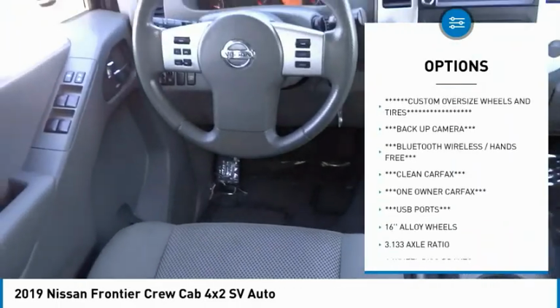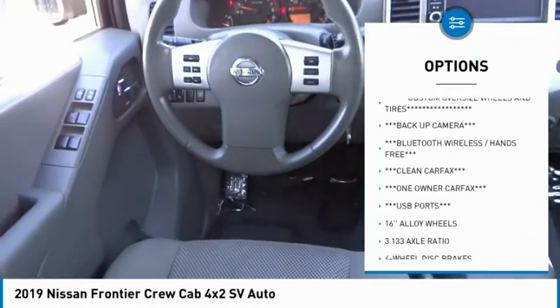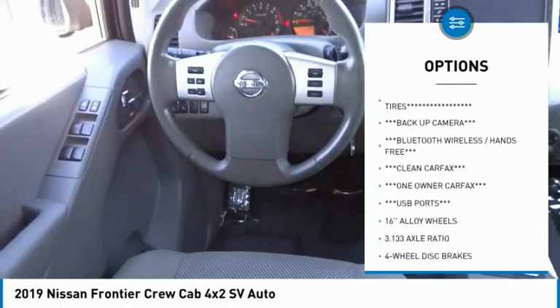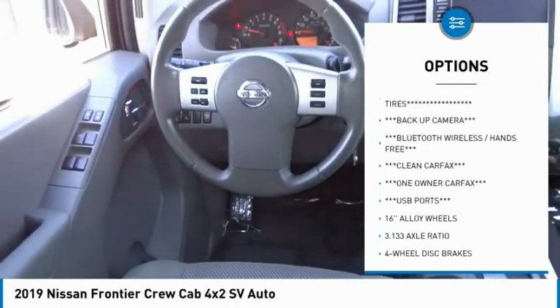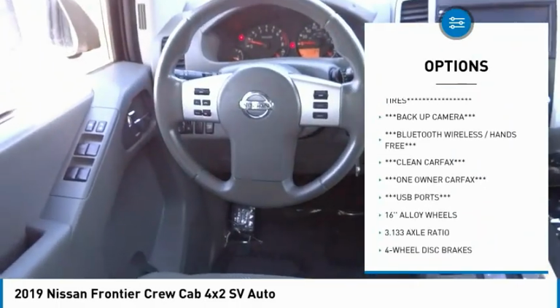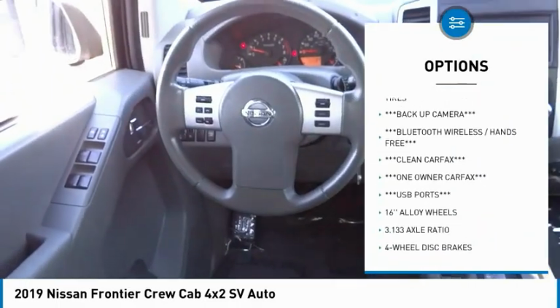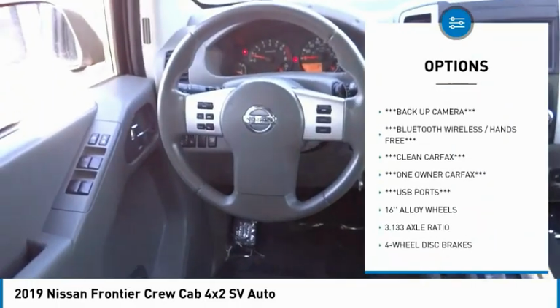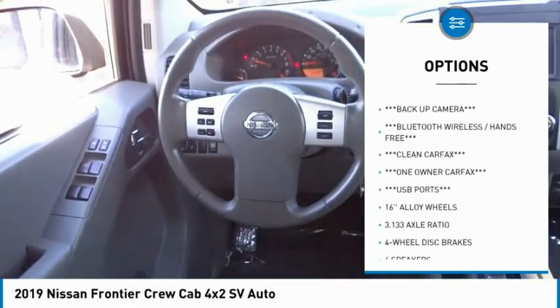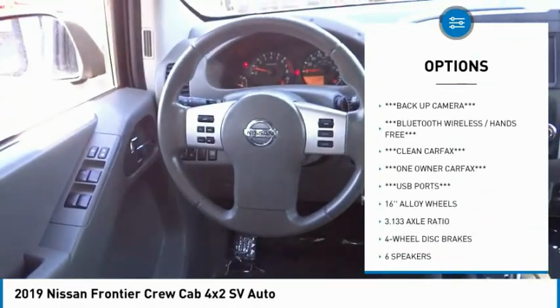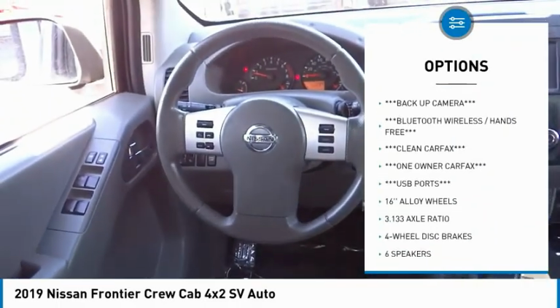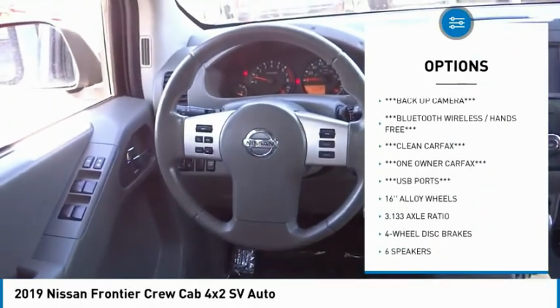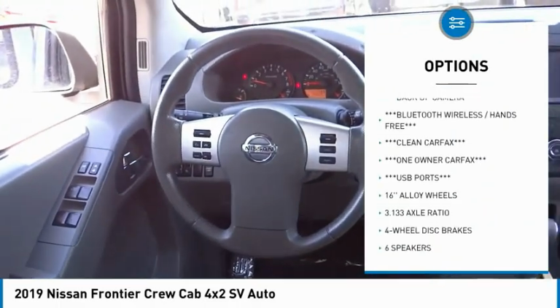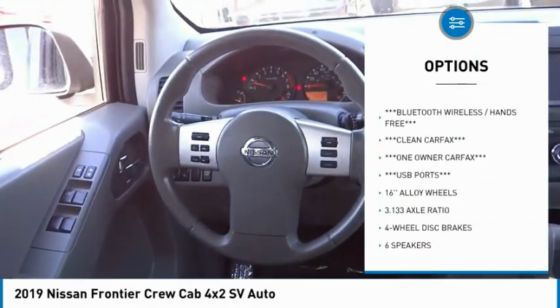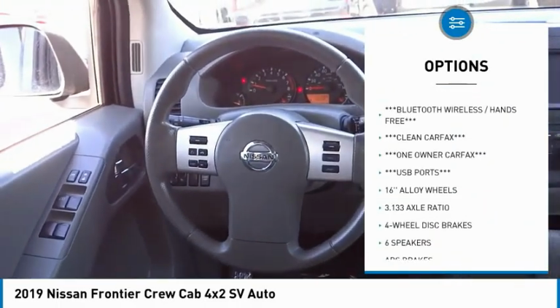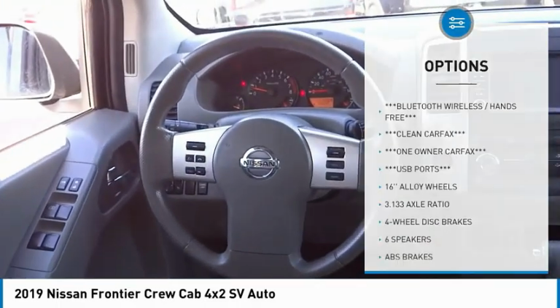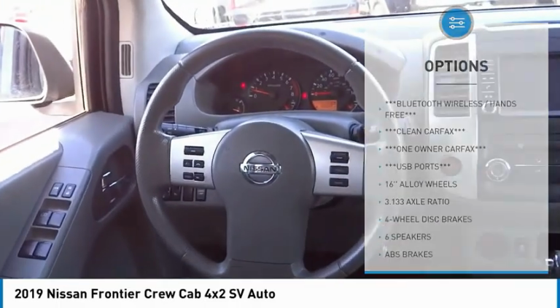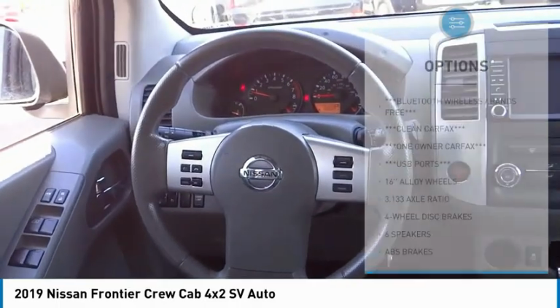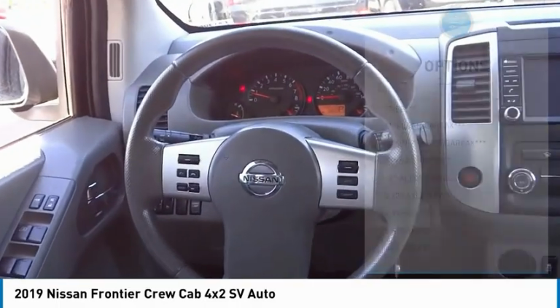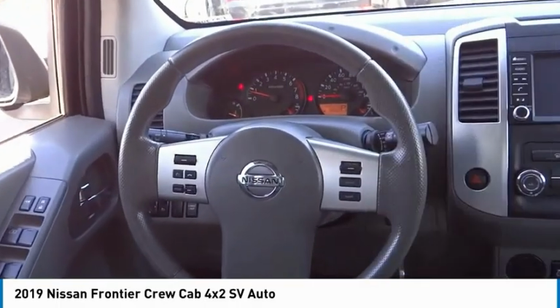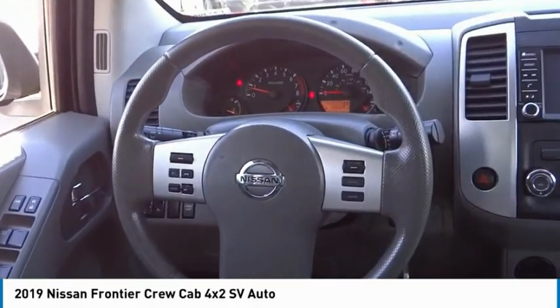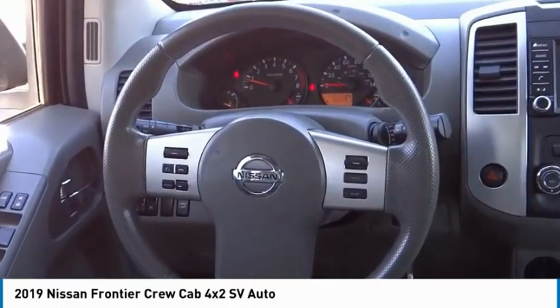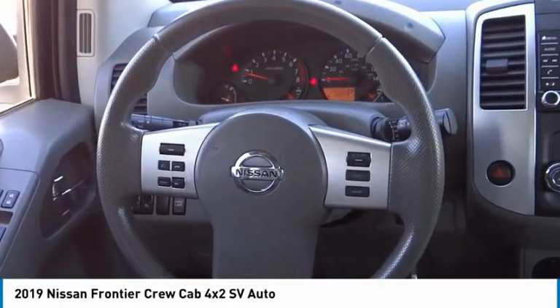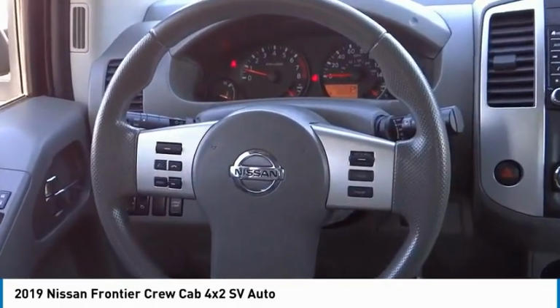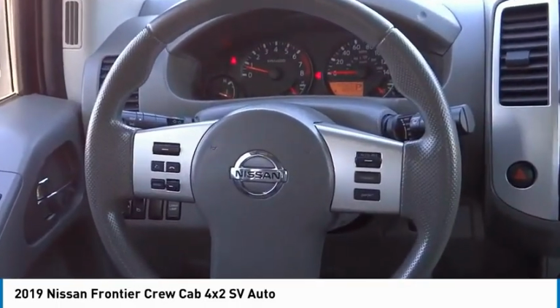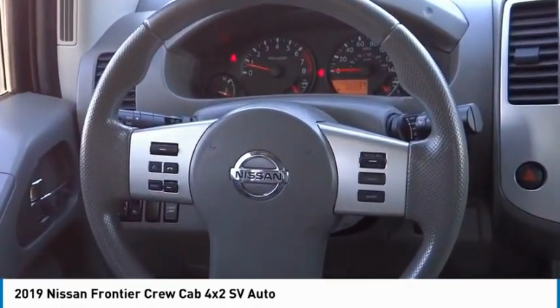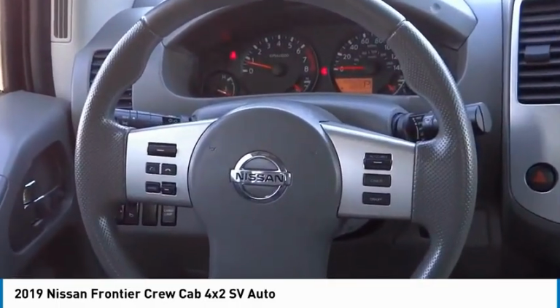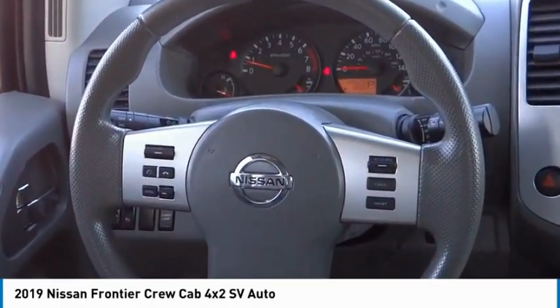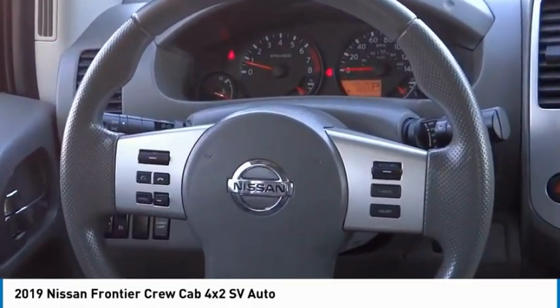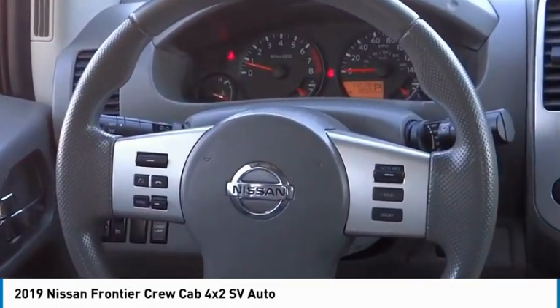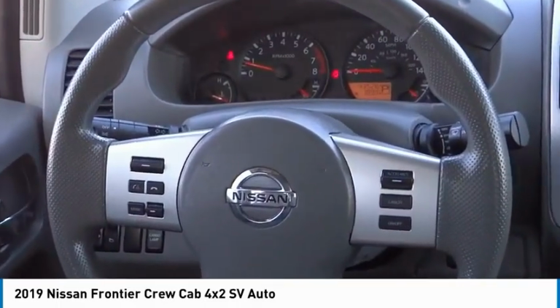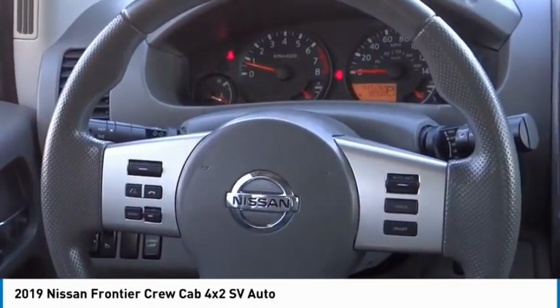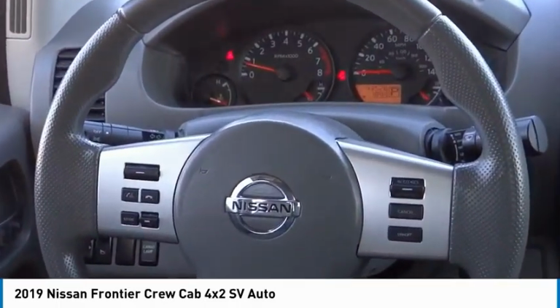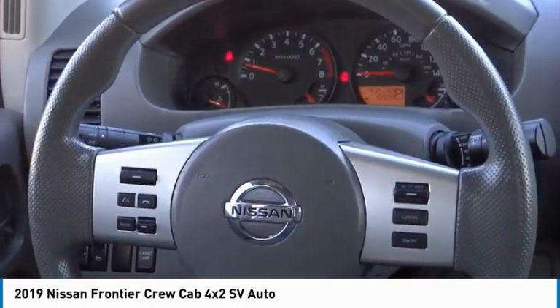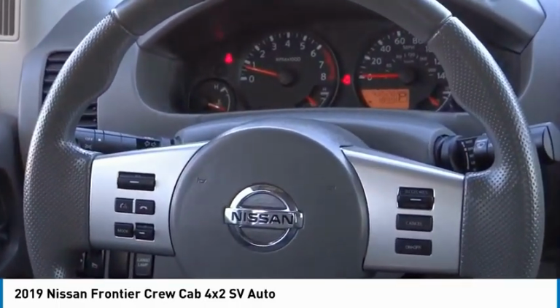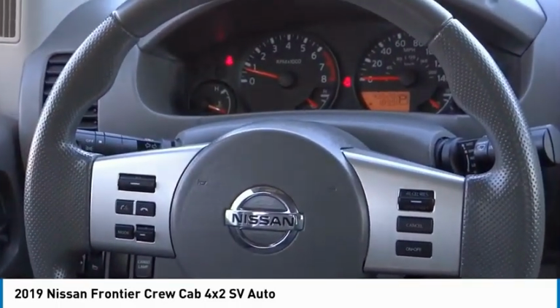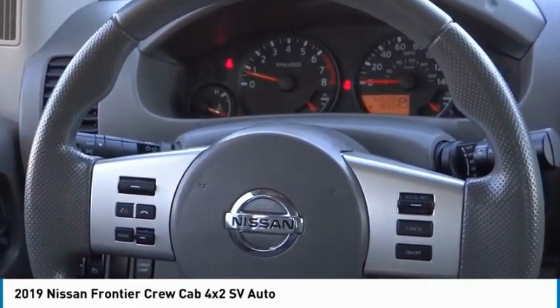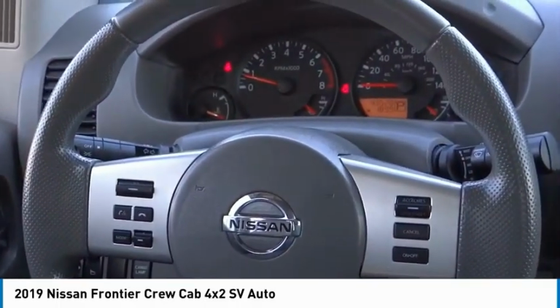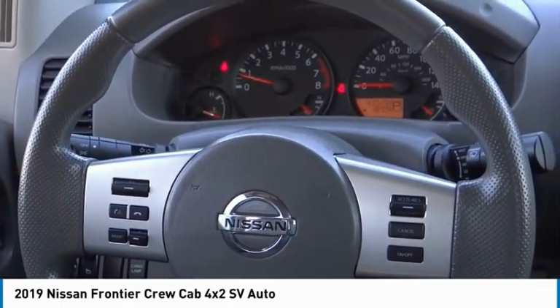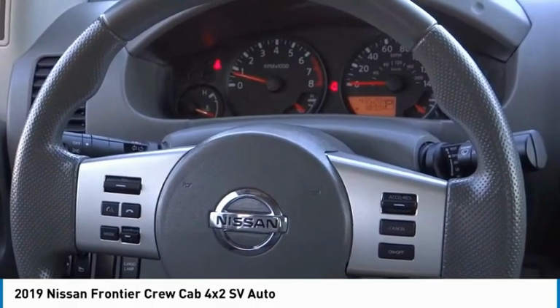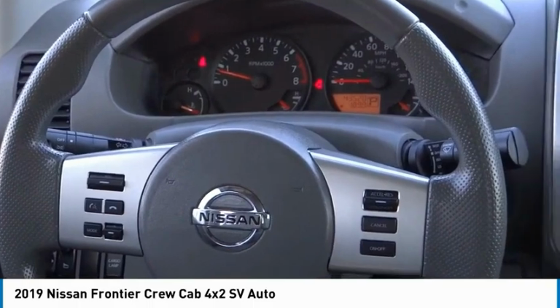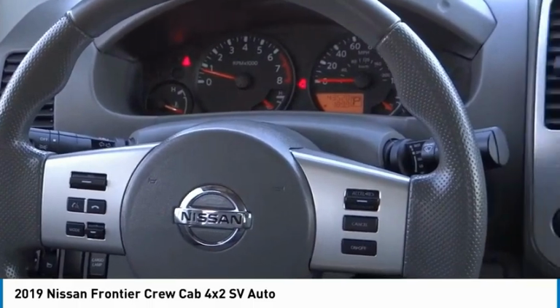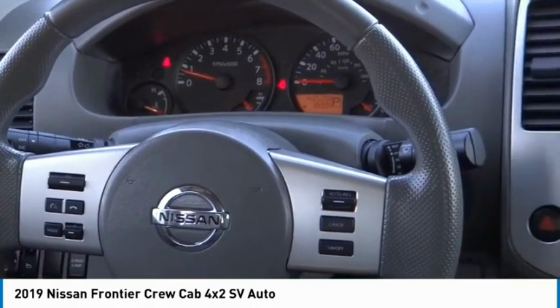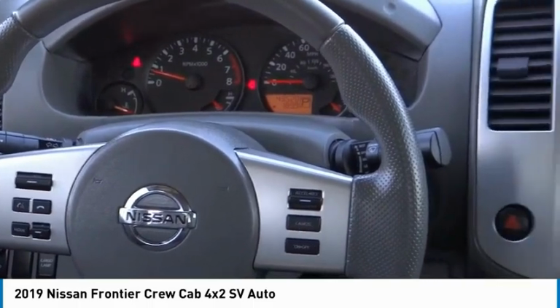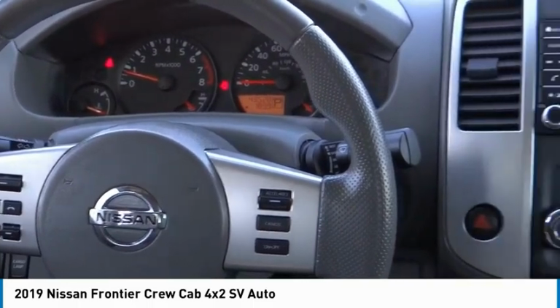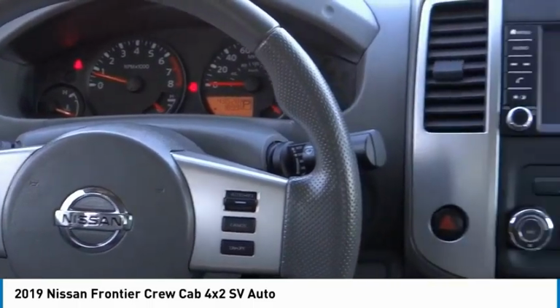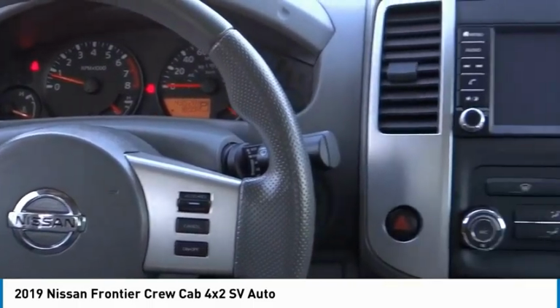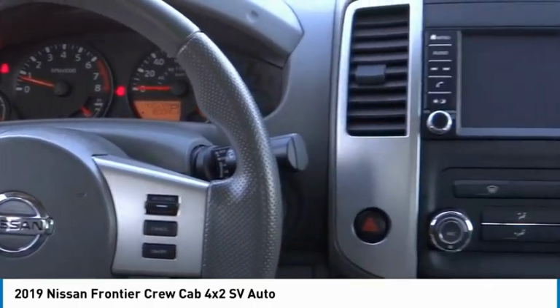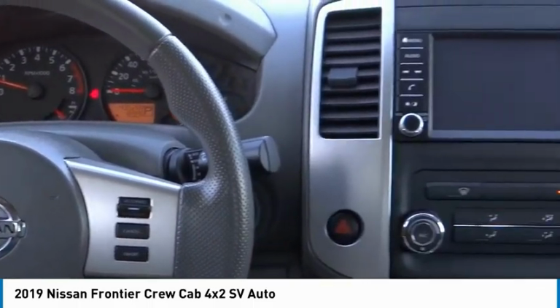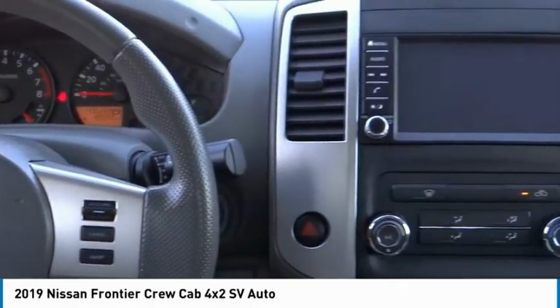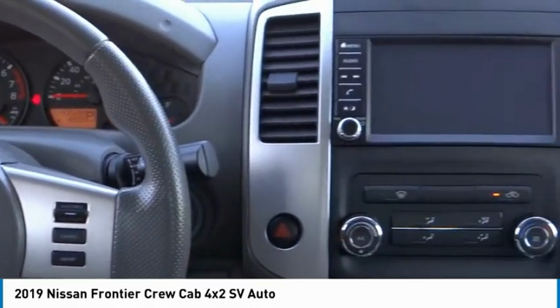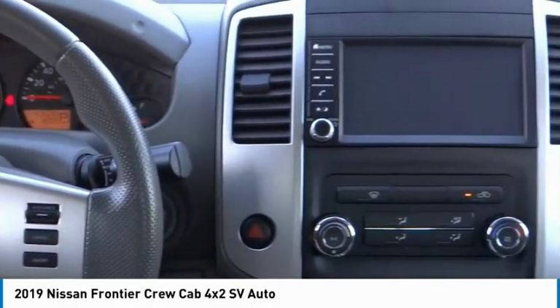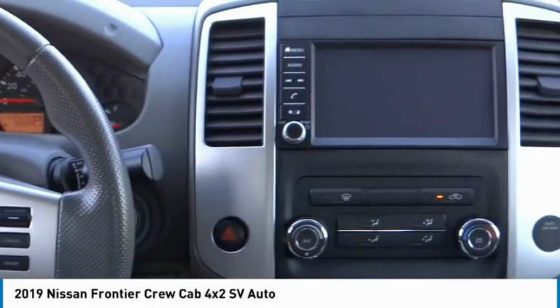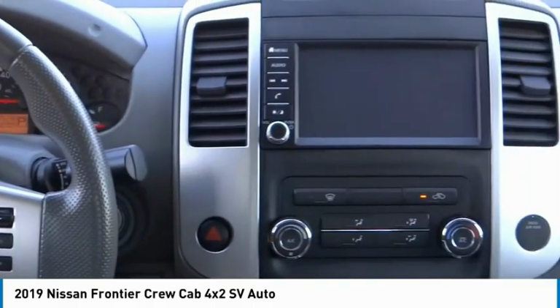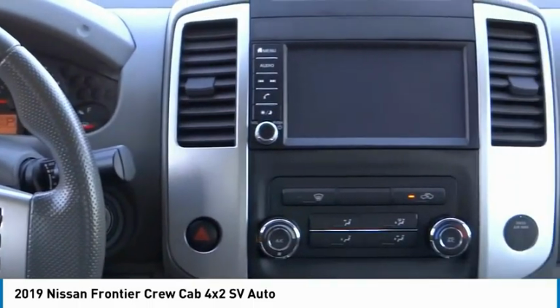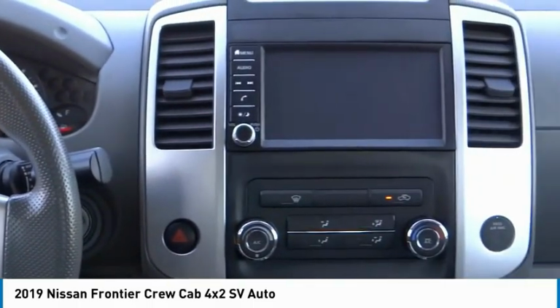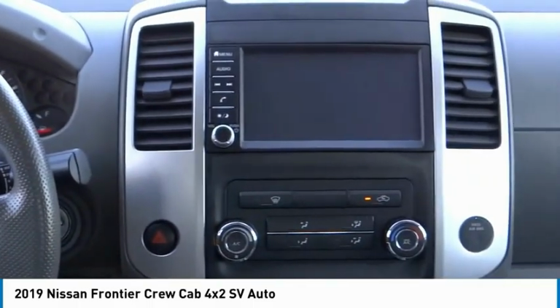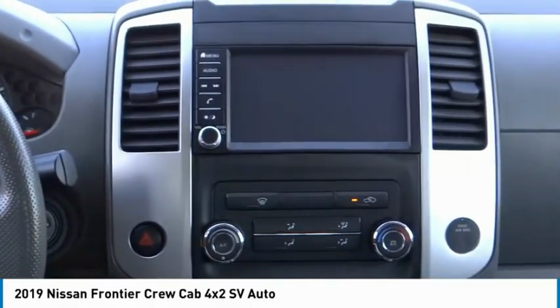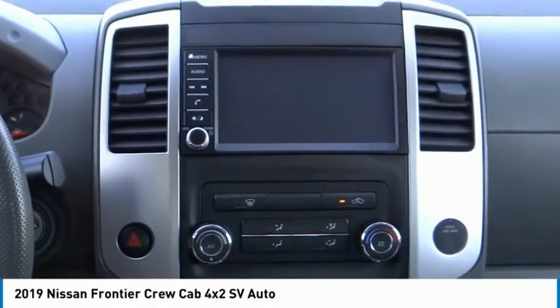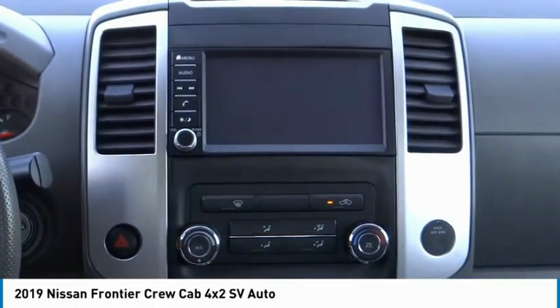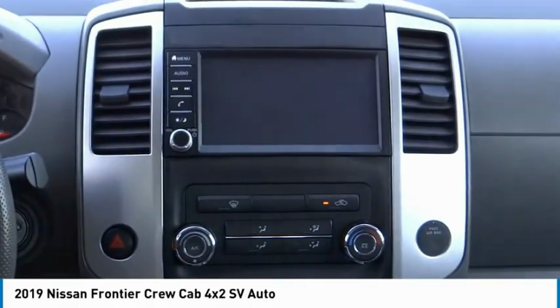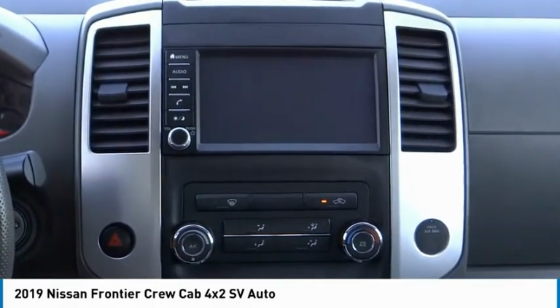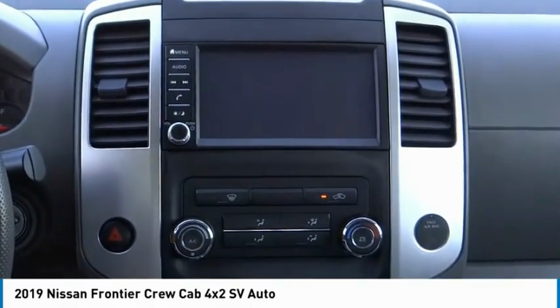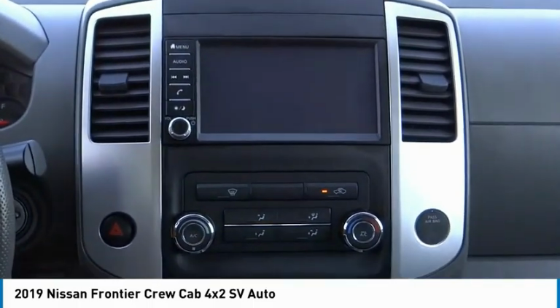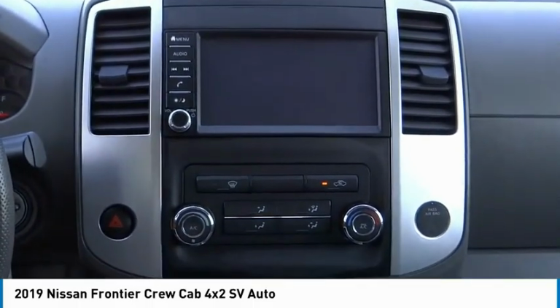Front-wheel independent suspension, four-wheel disc brakes, speed control, low-tire pressure warning, and power windows.